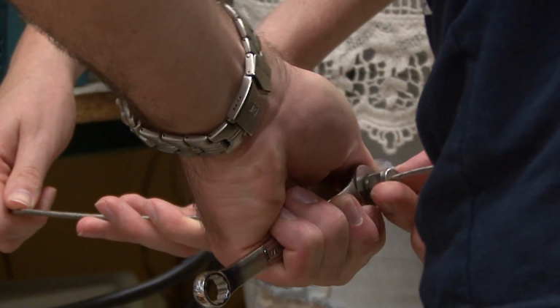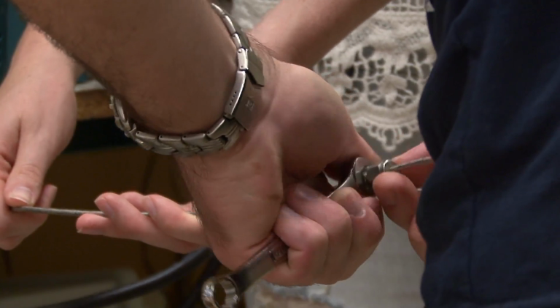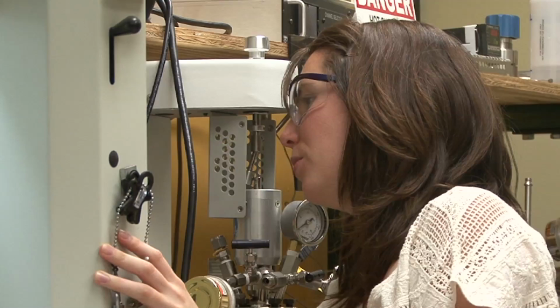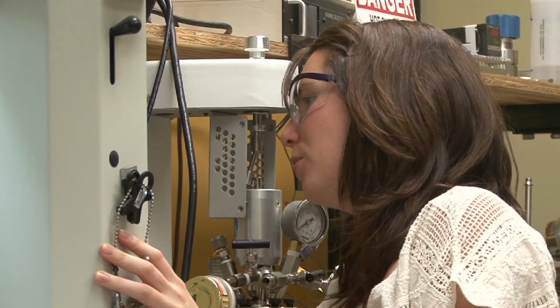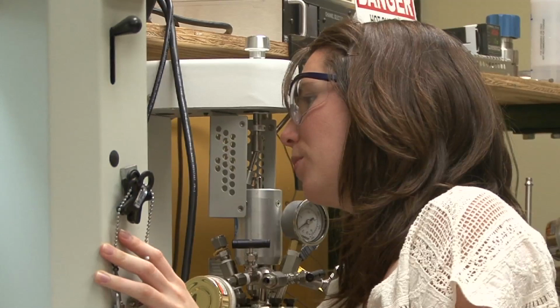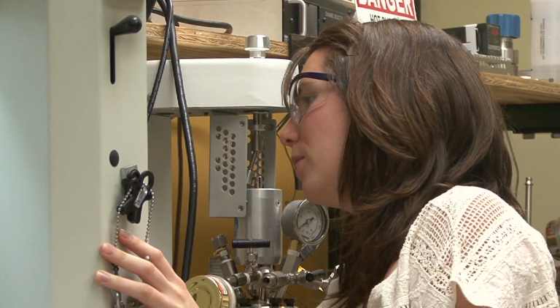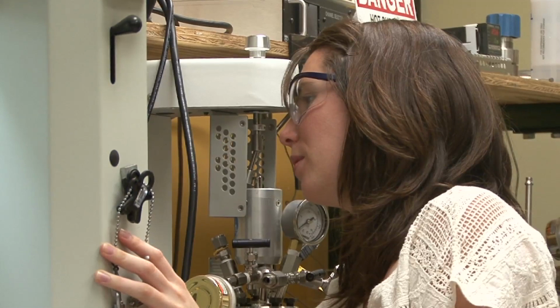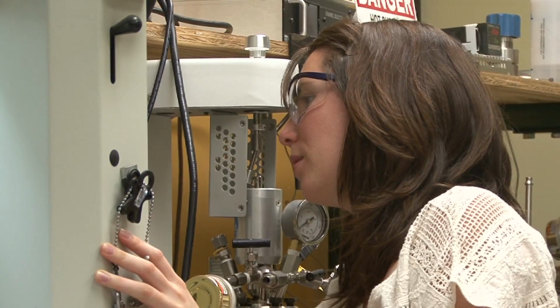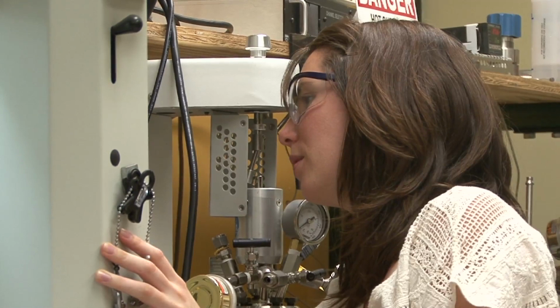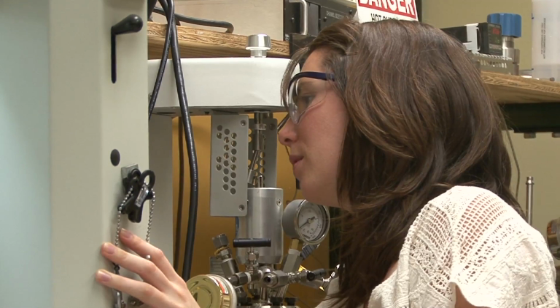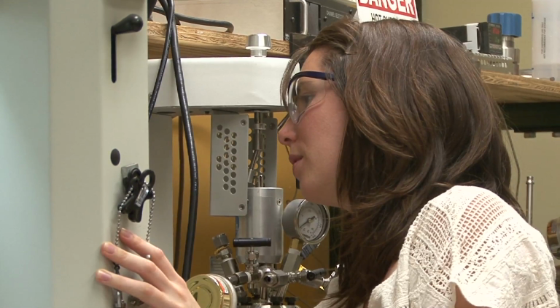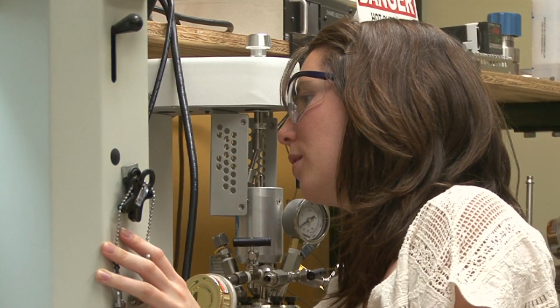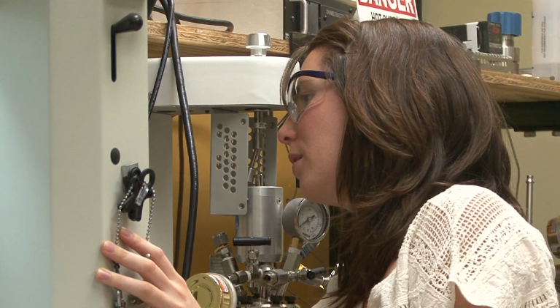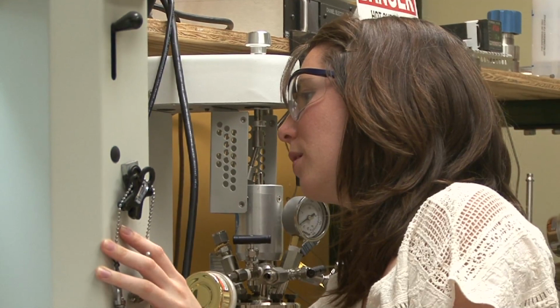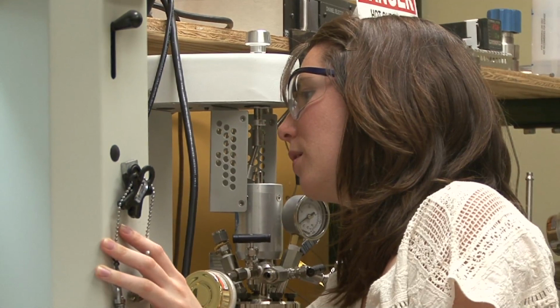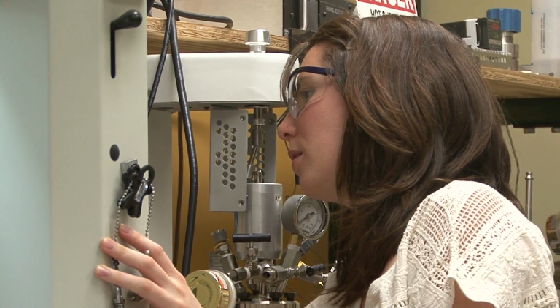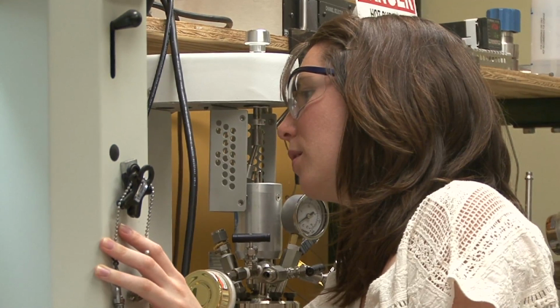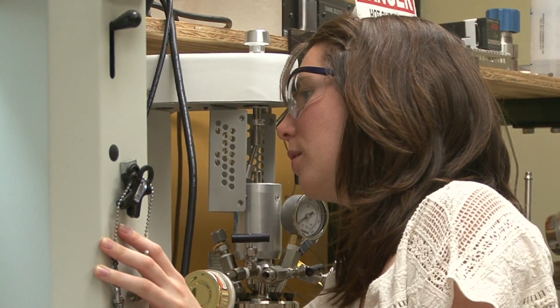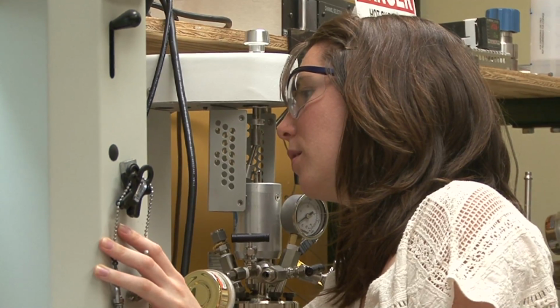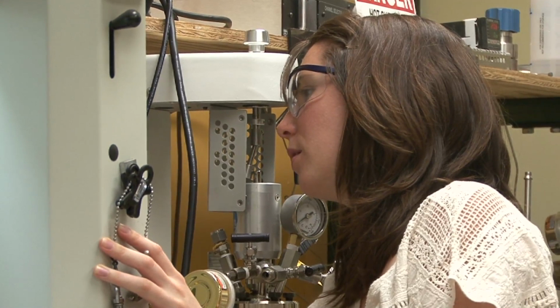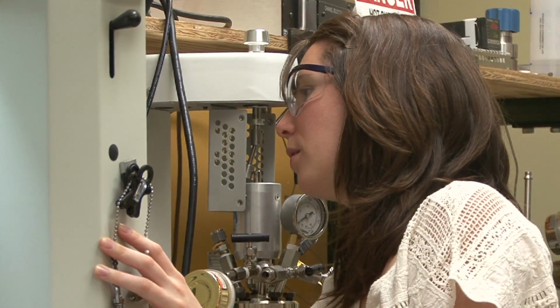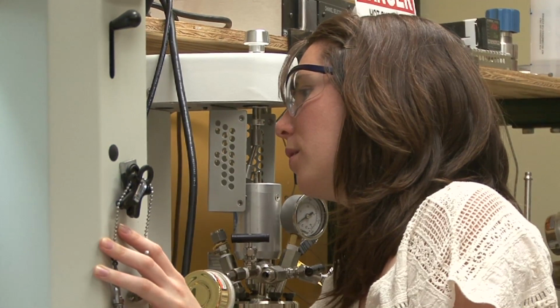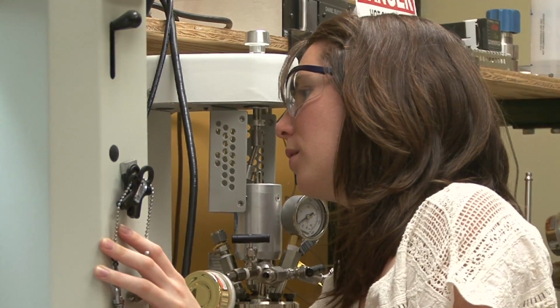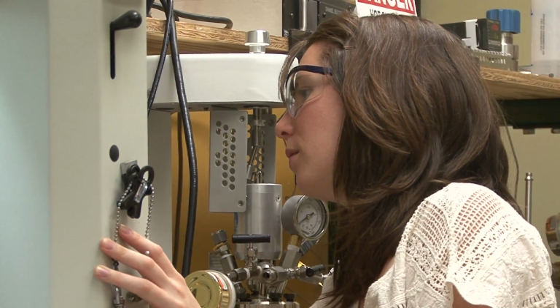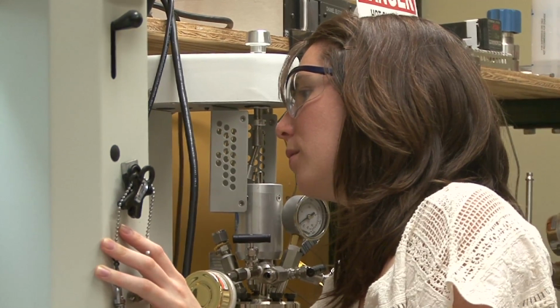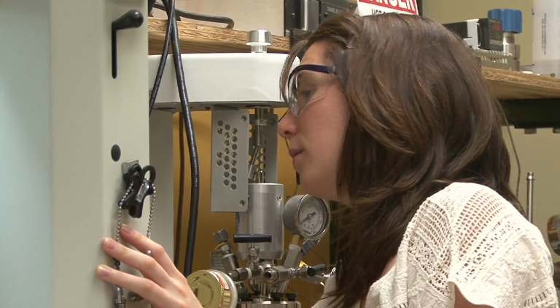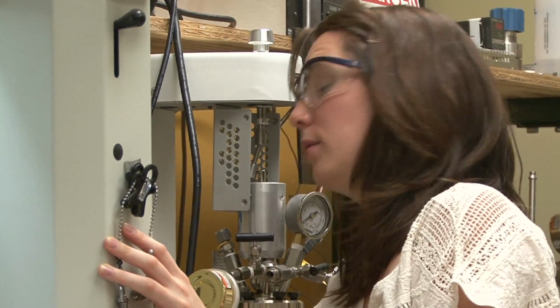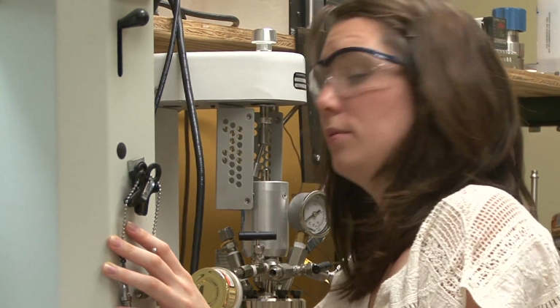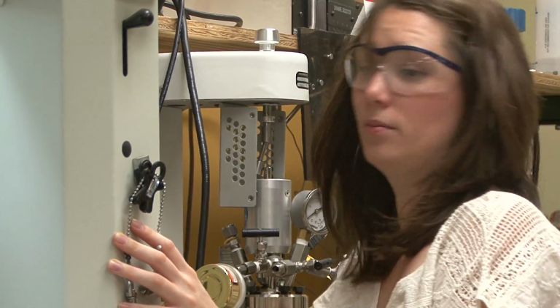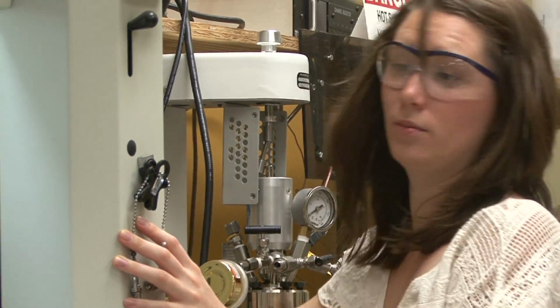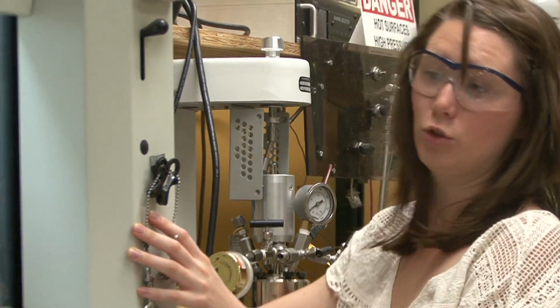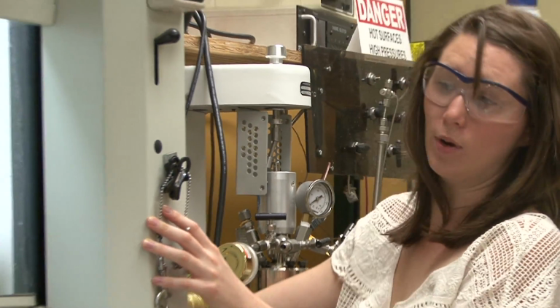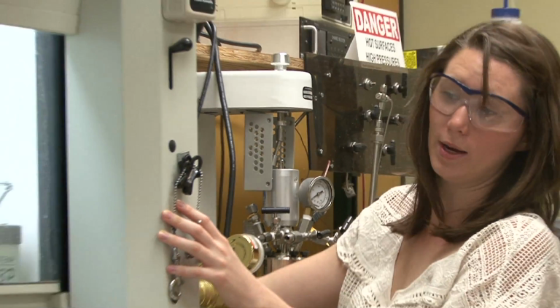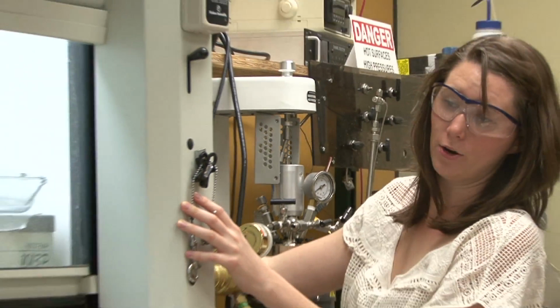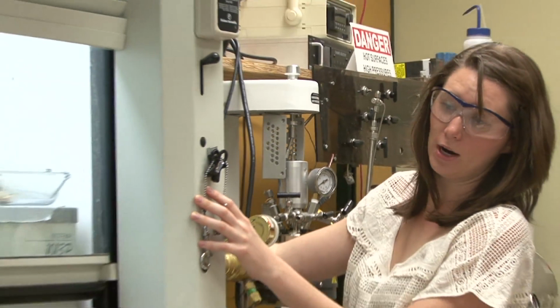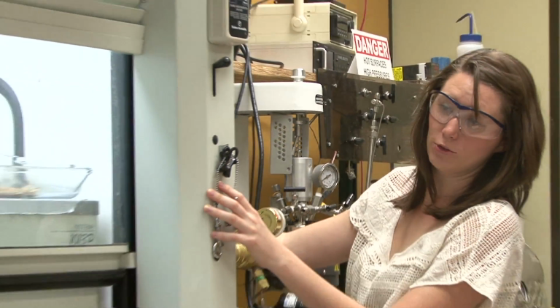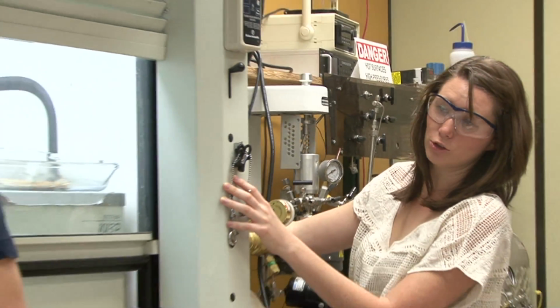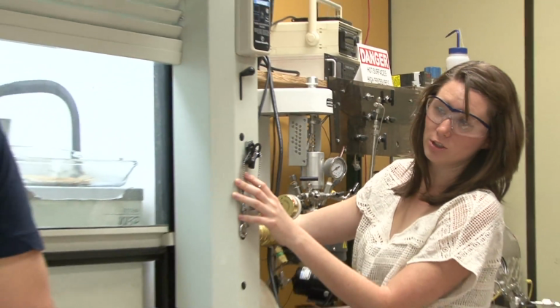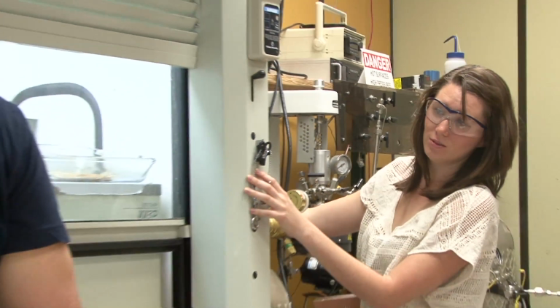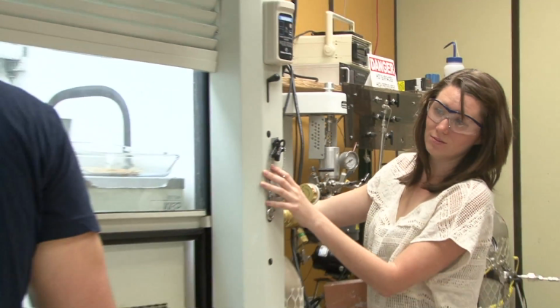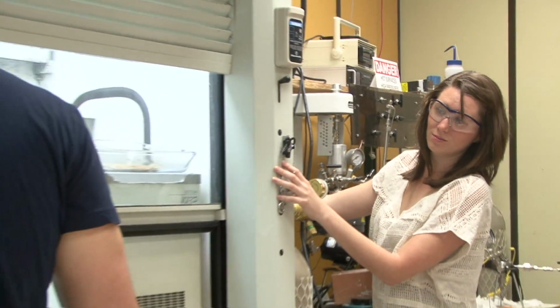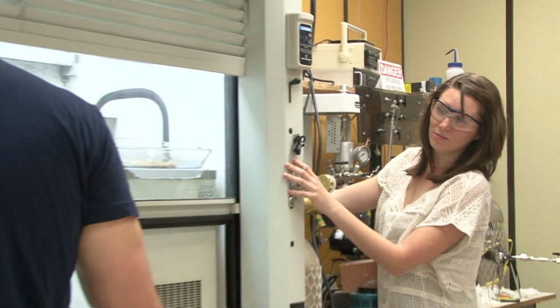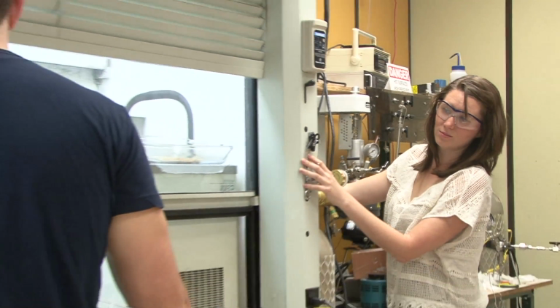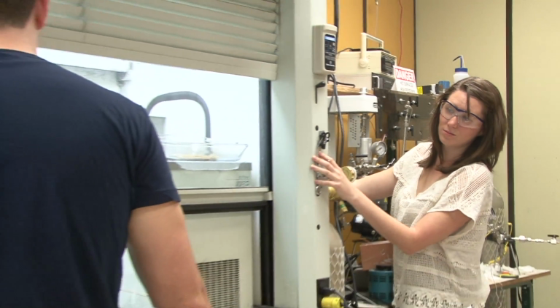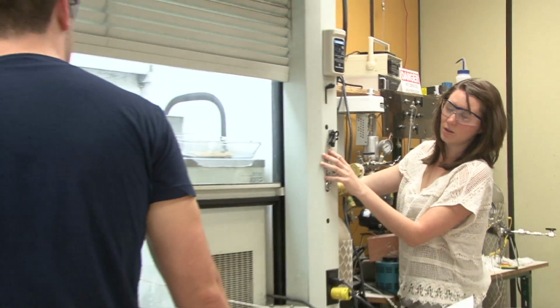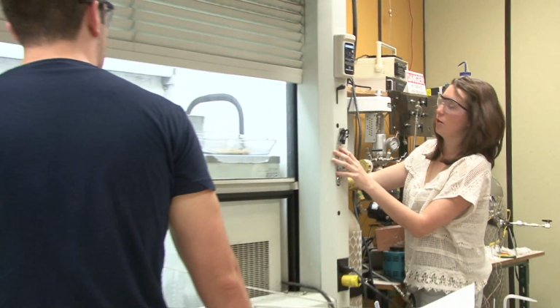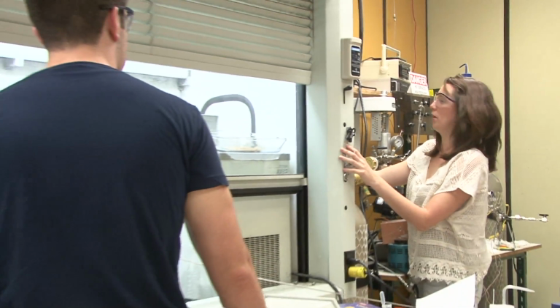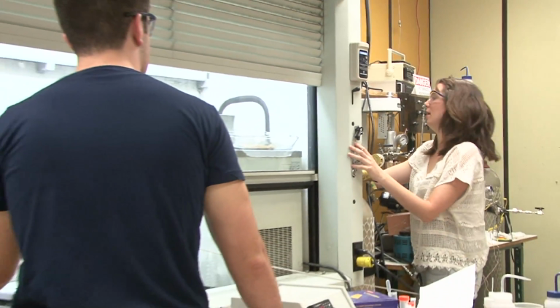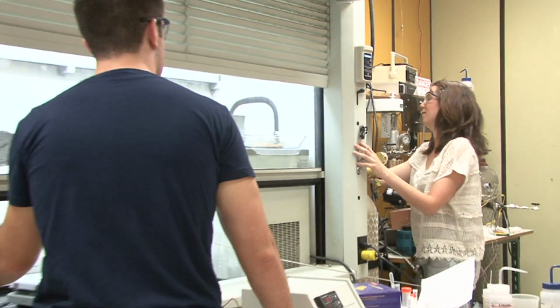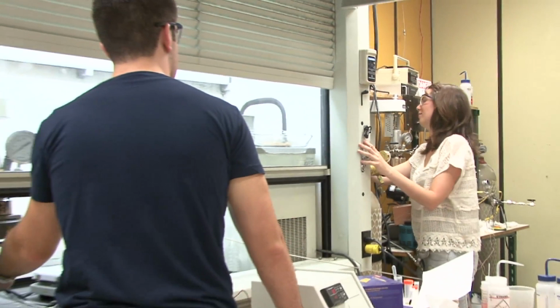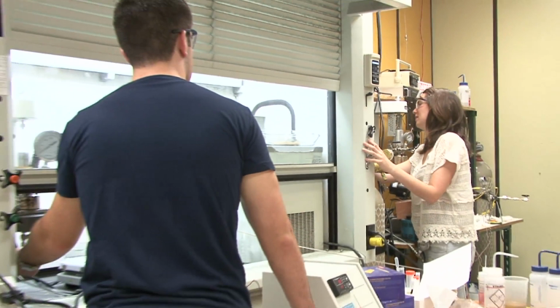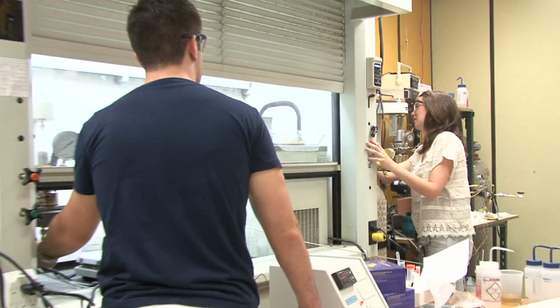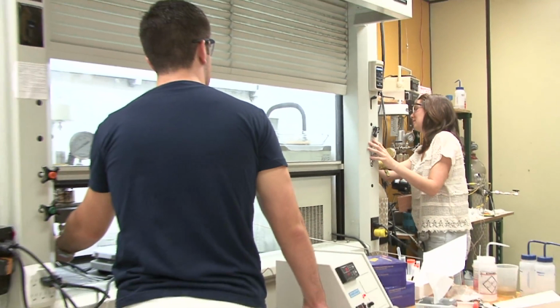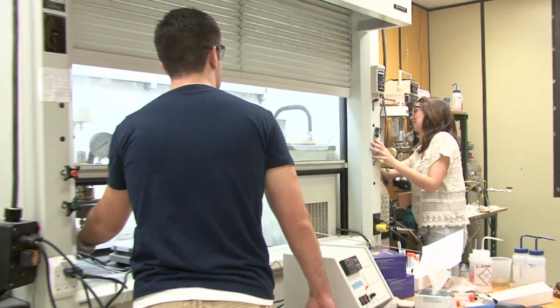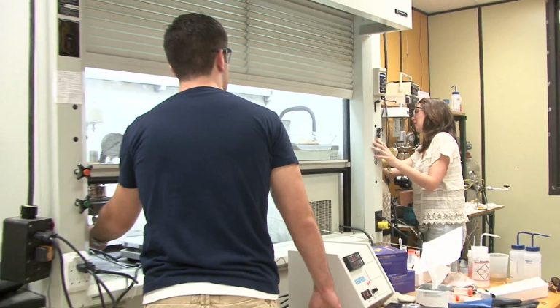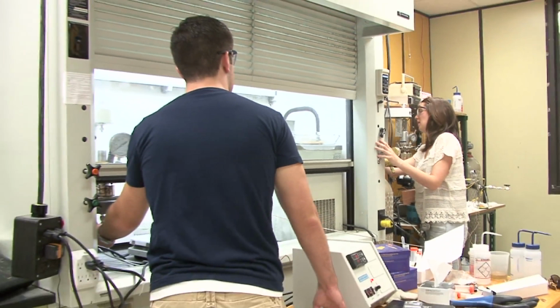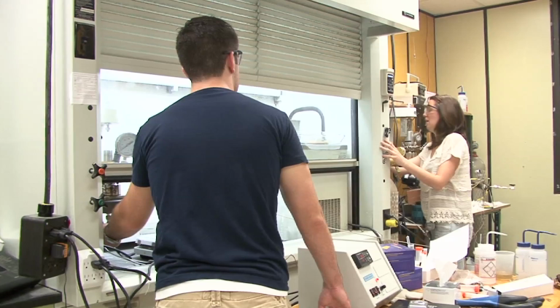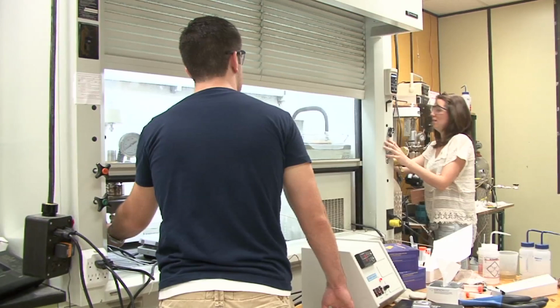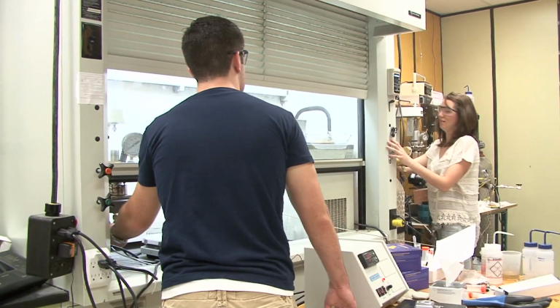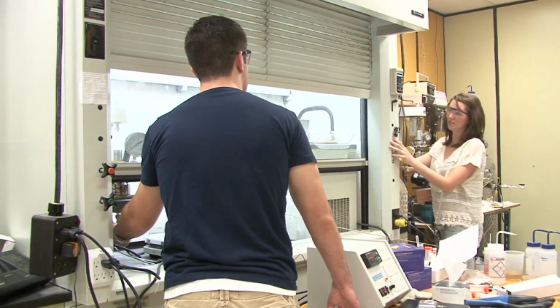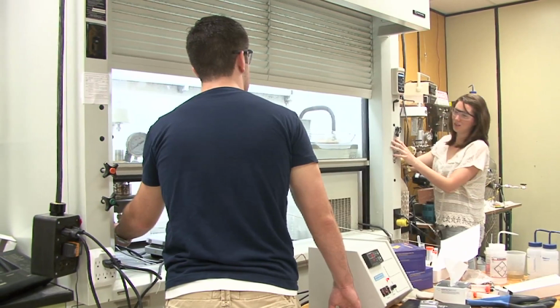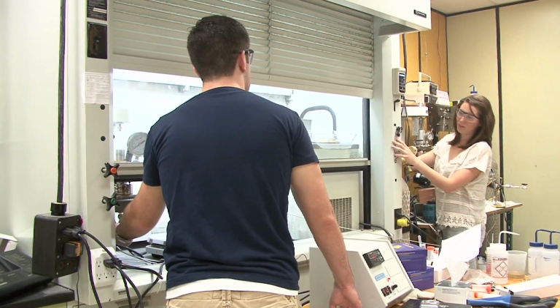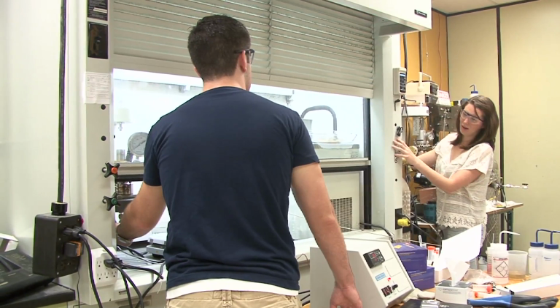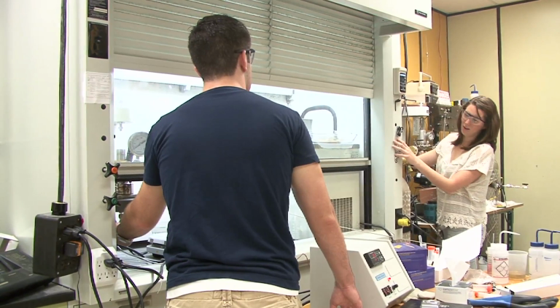I worked with my mentor, Leslie Schulte, as well. She's studying the conversion of carbon dioxide into cyclic carbonates.